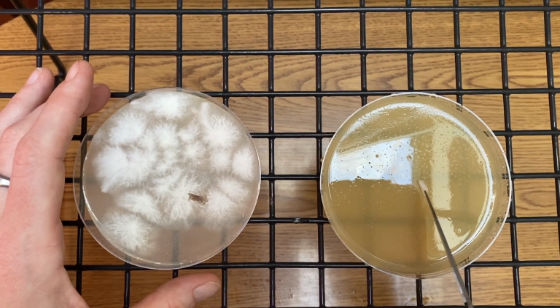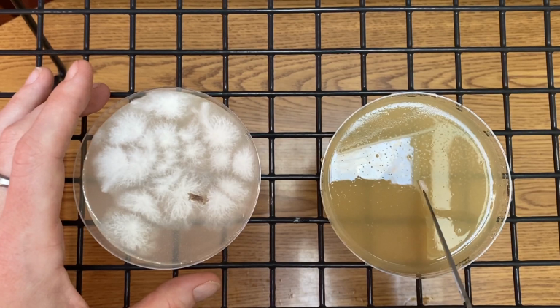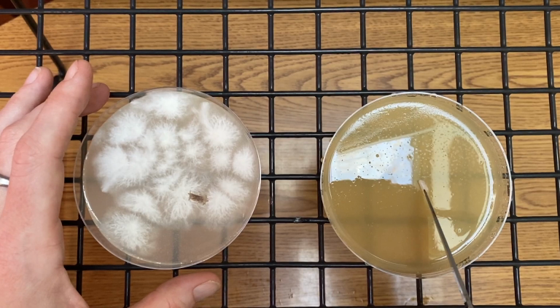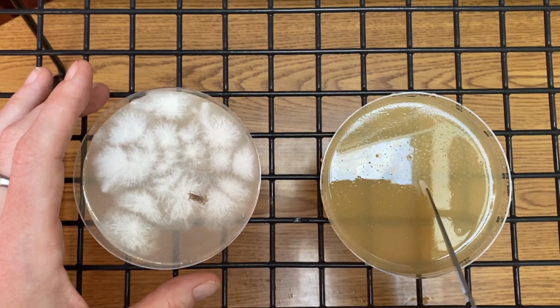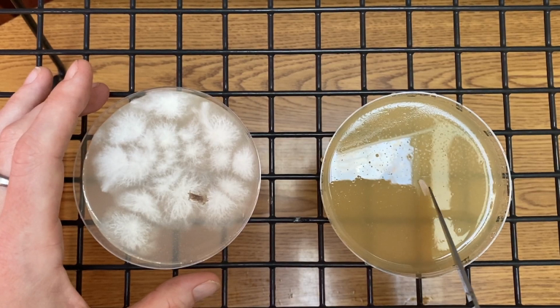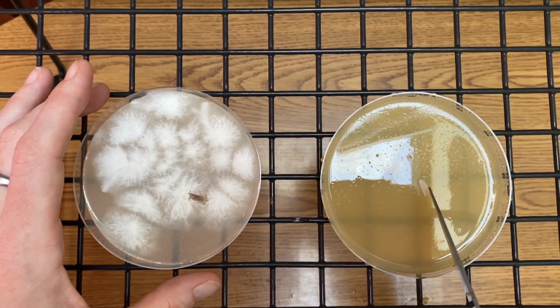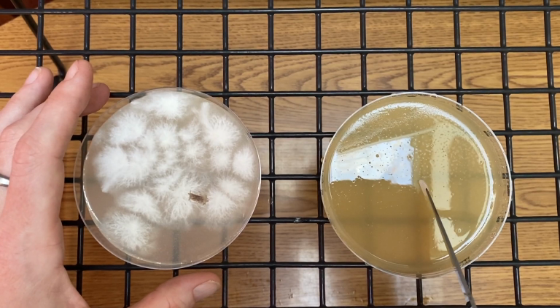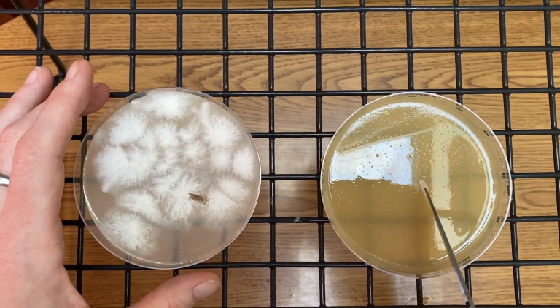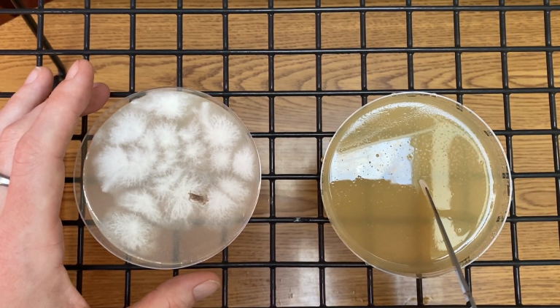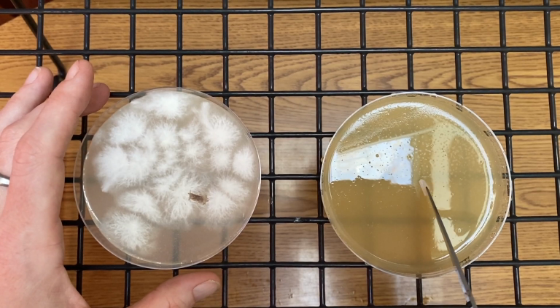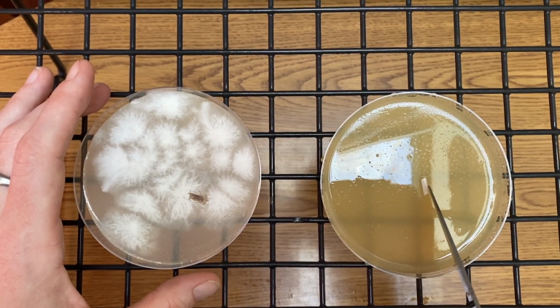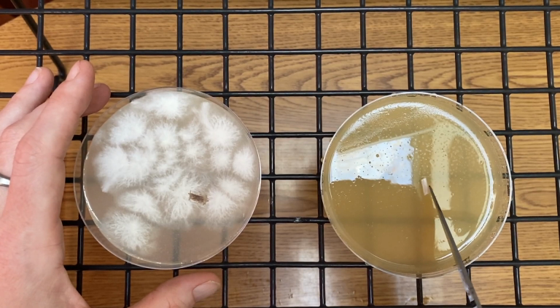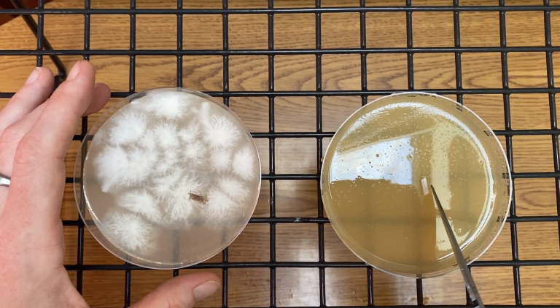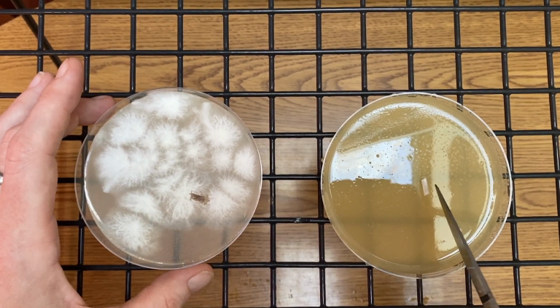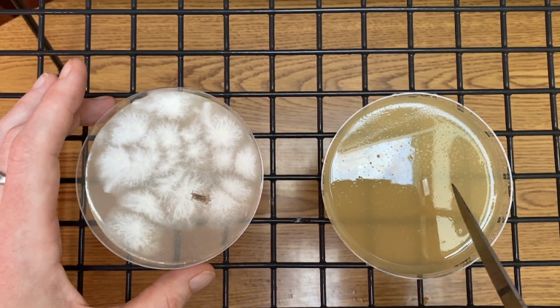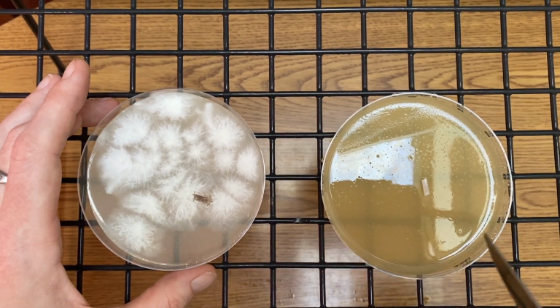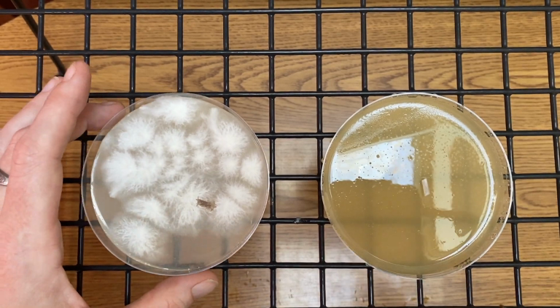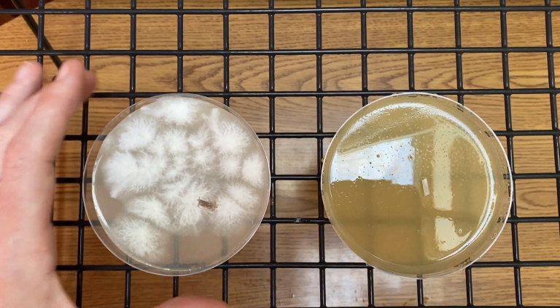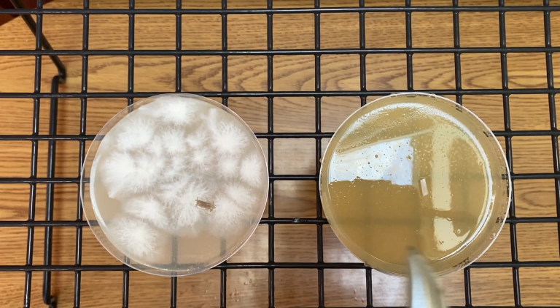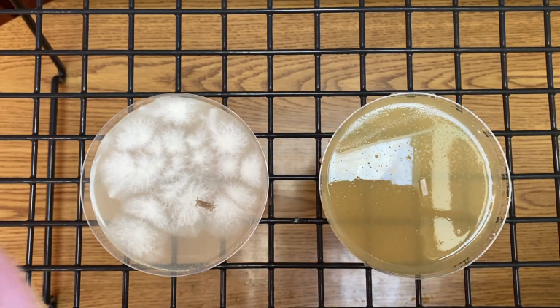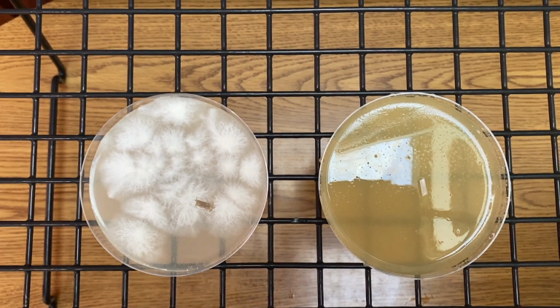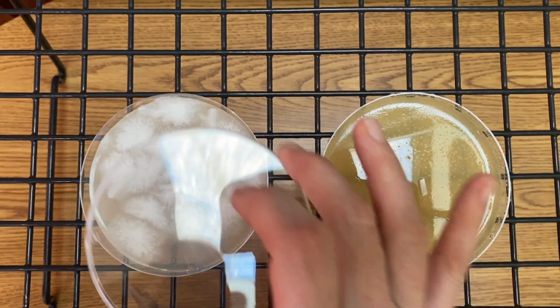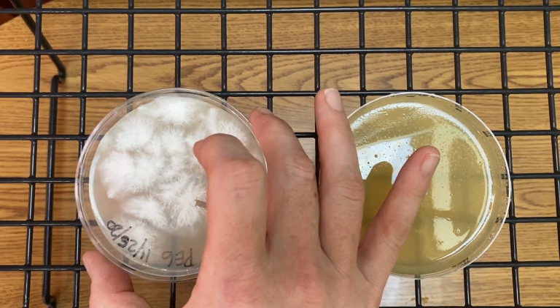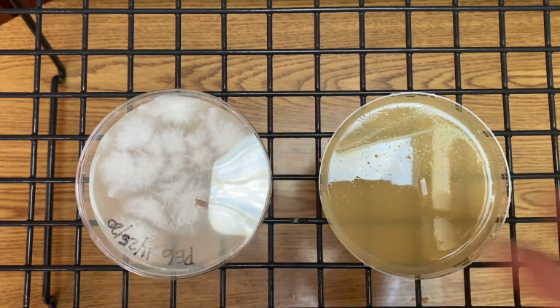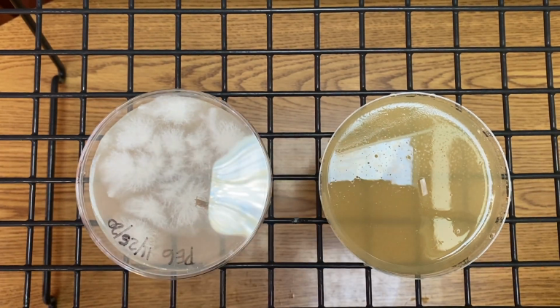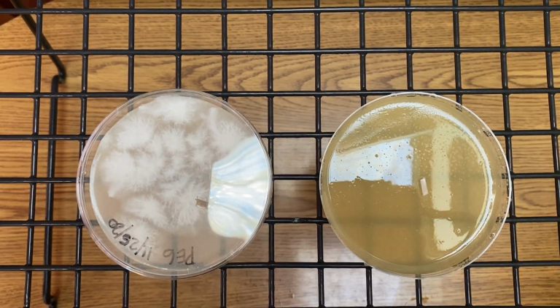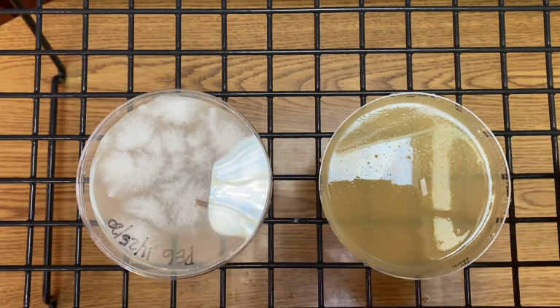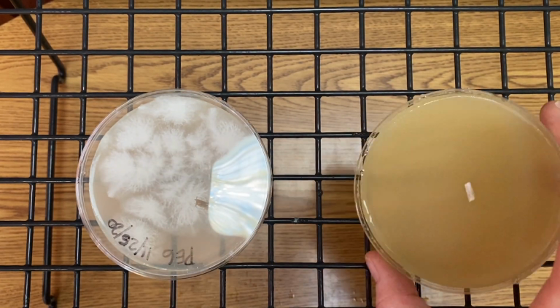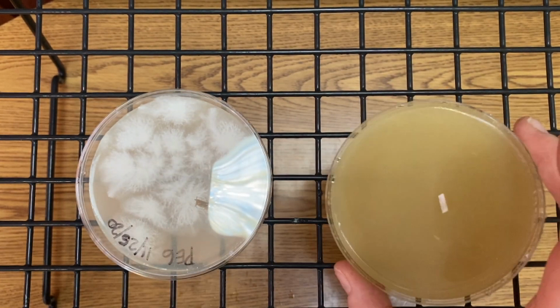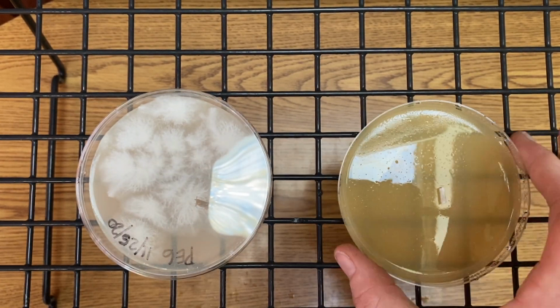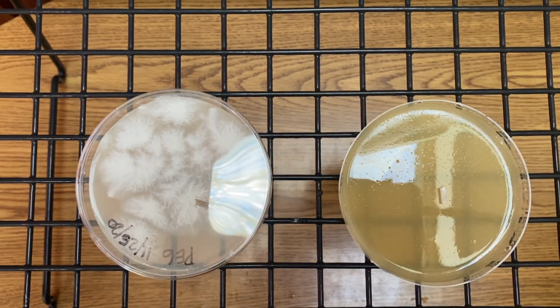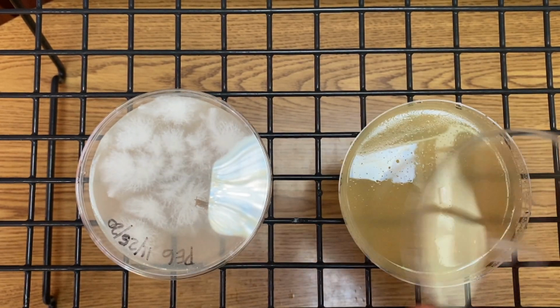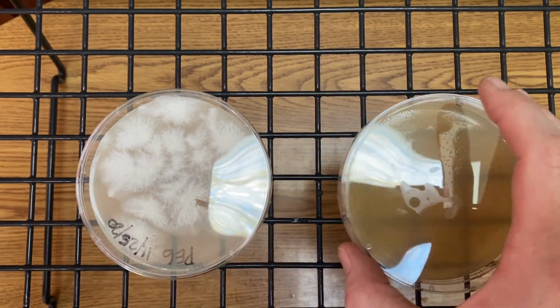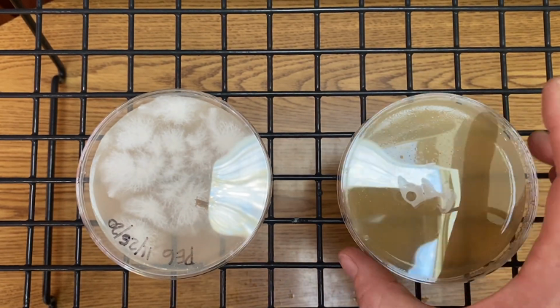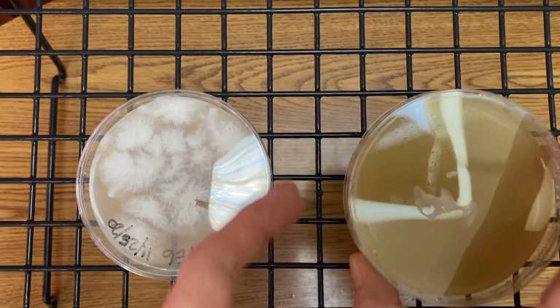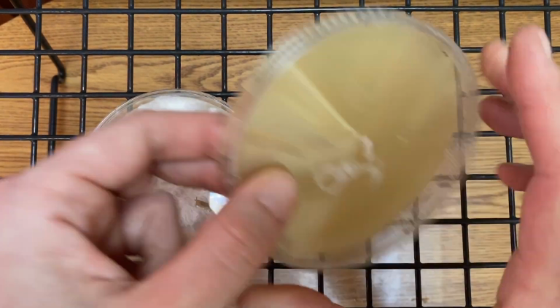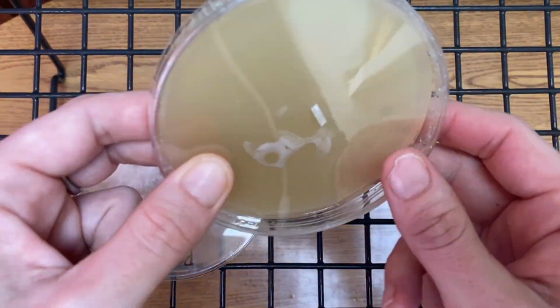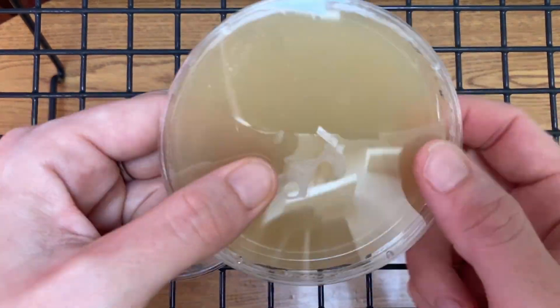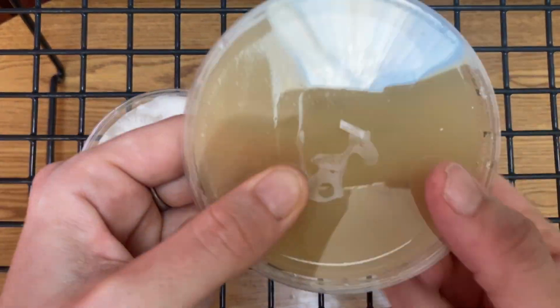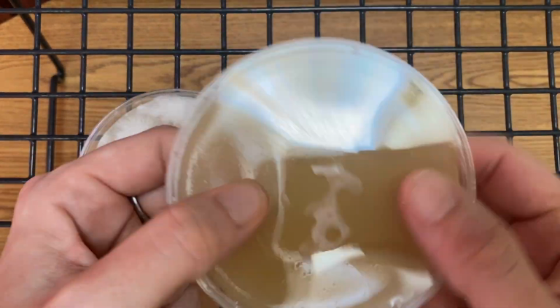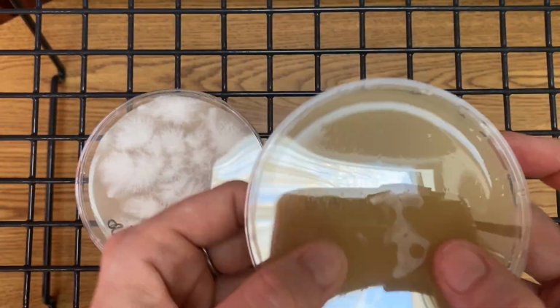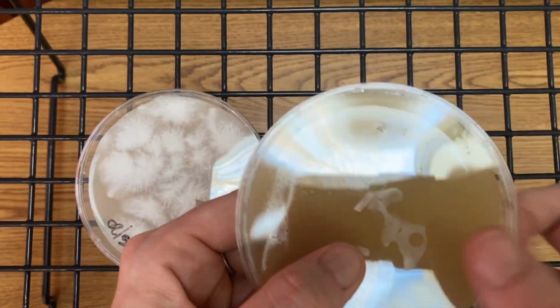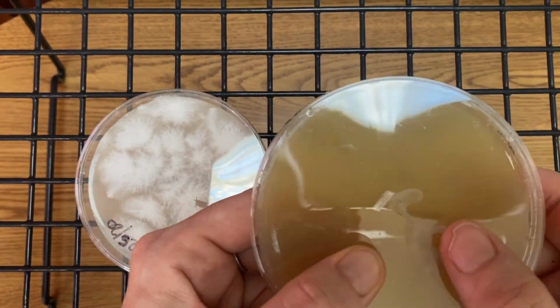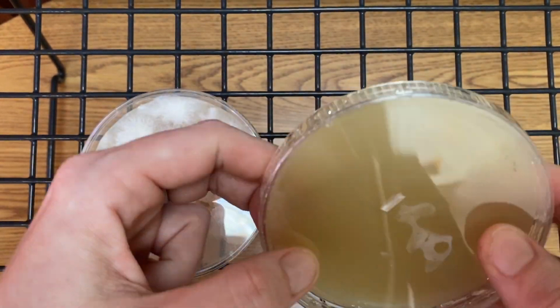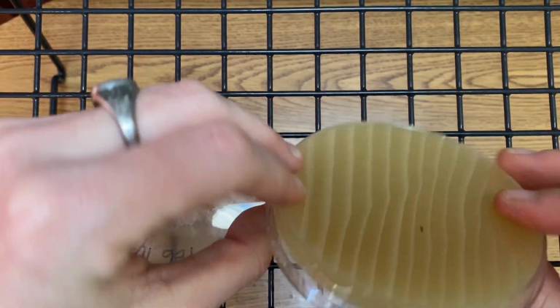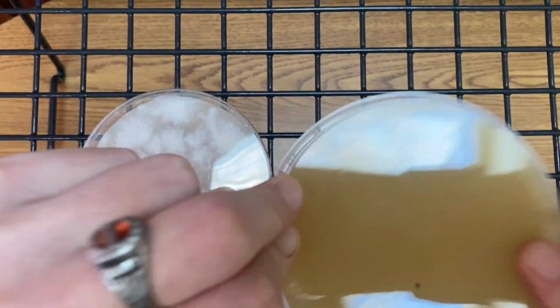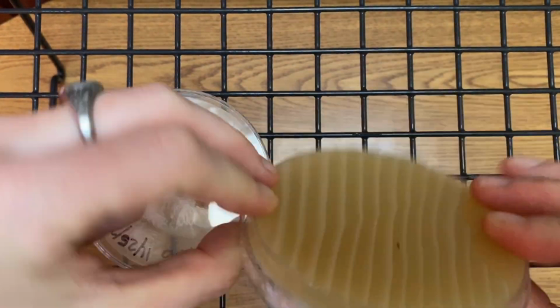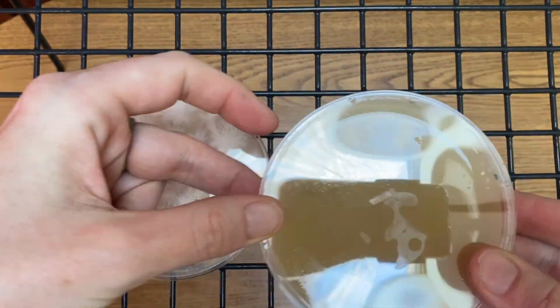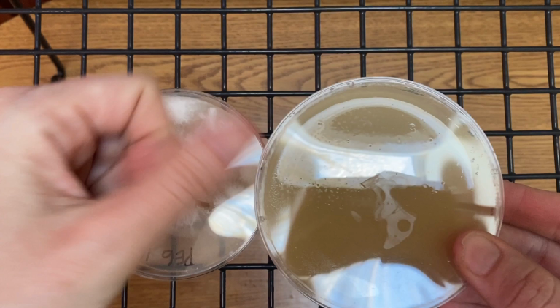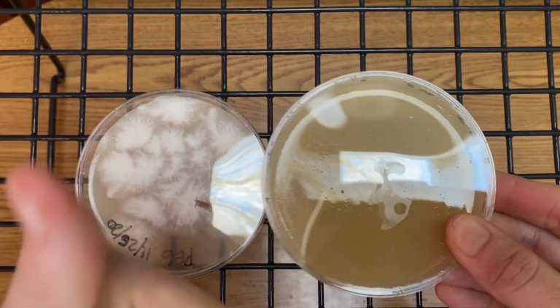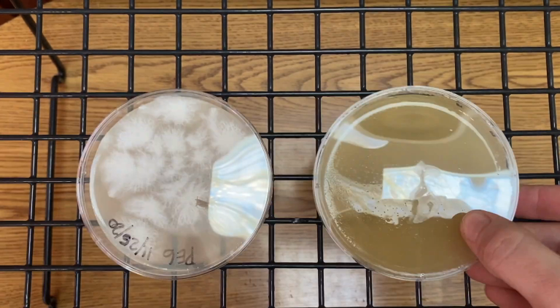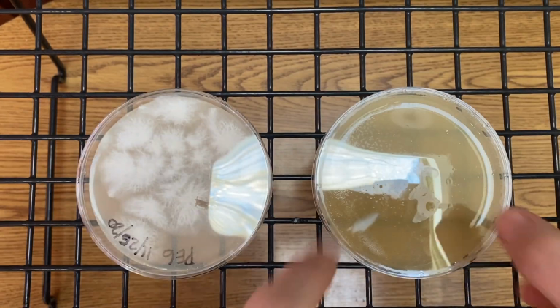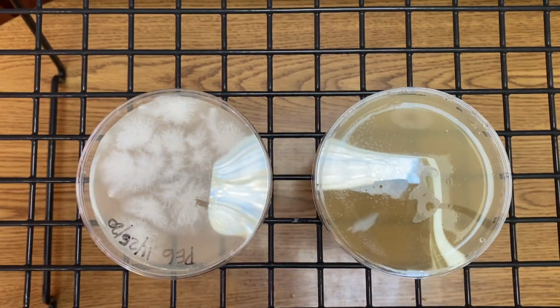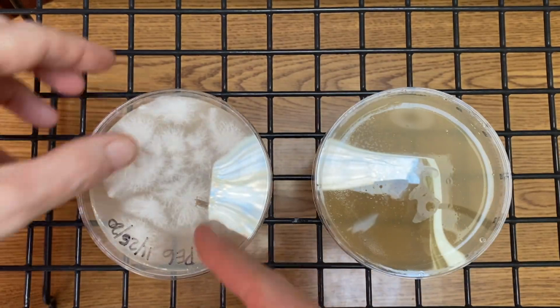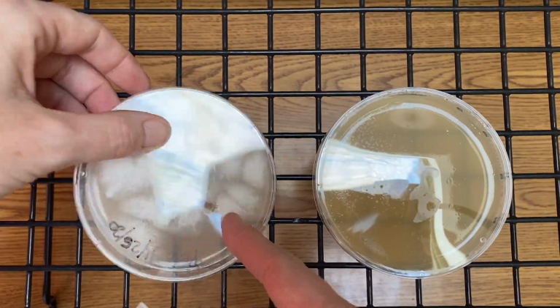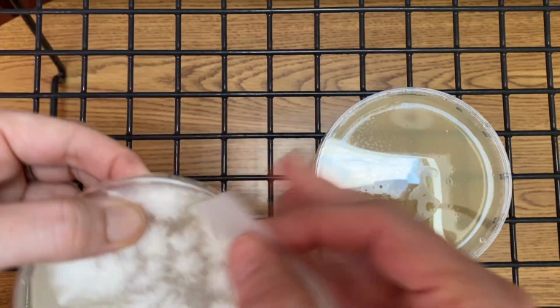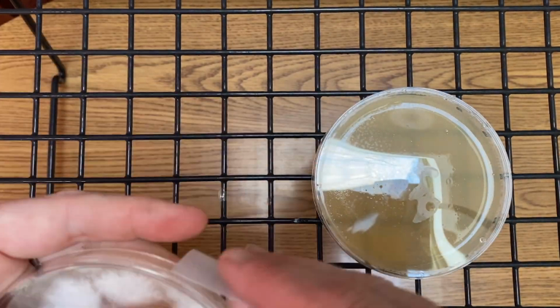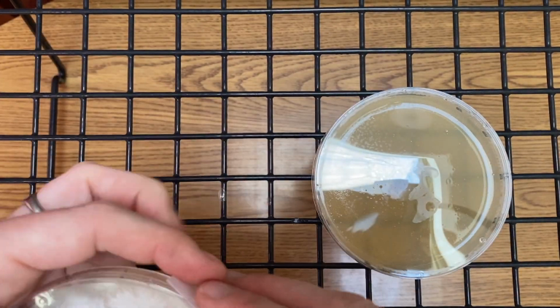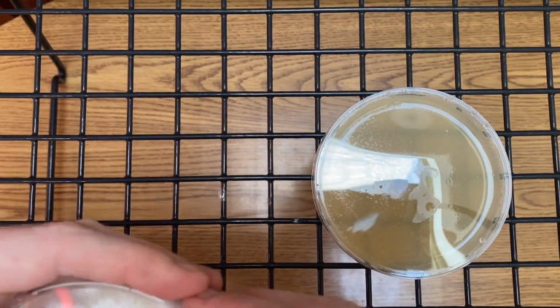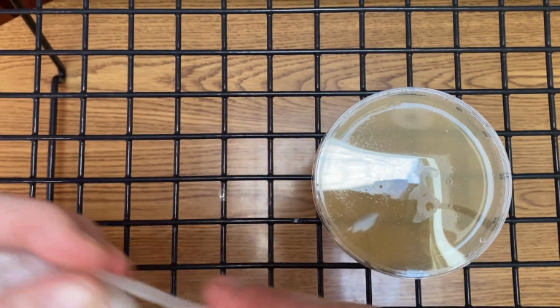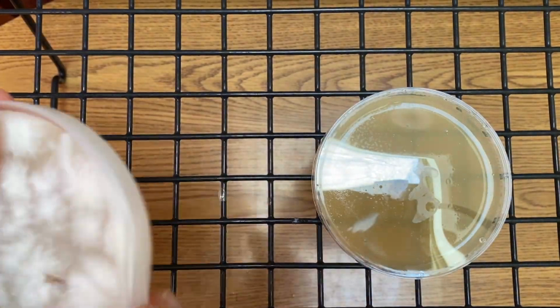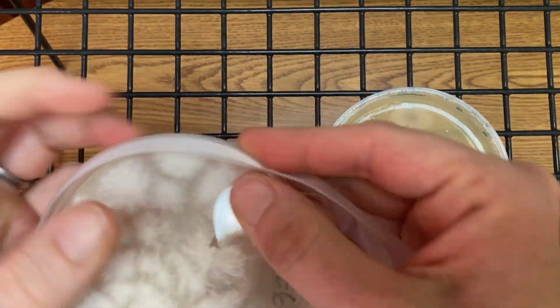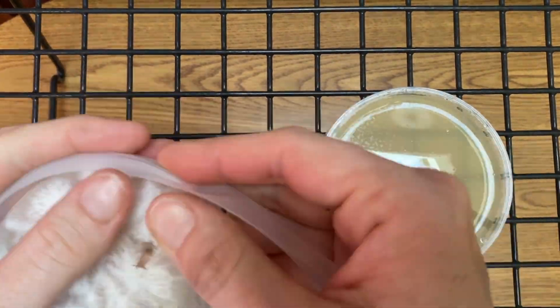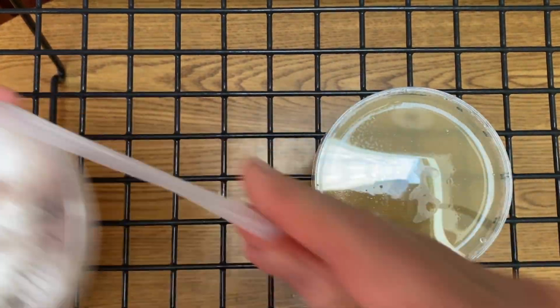And that's it — that's how you transfer rhizomorphic mycelium. Then wrap your petri dish with parafilm.